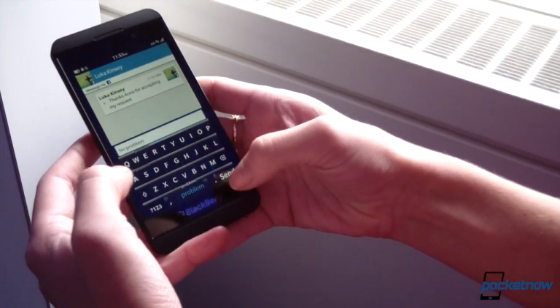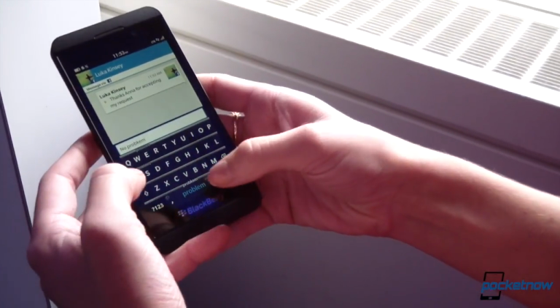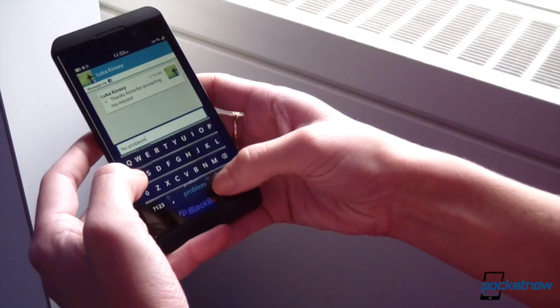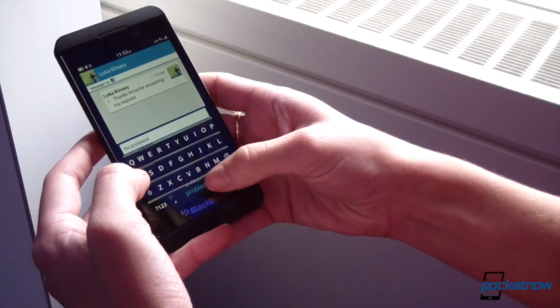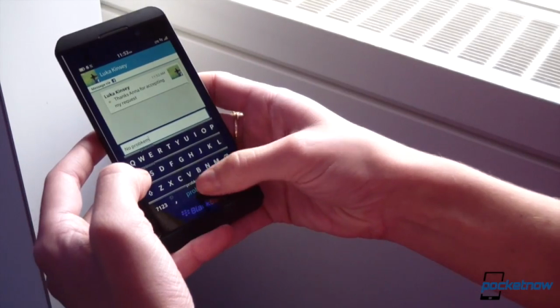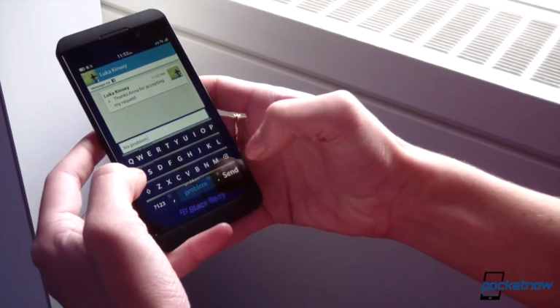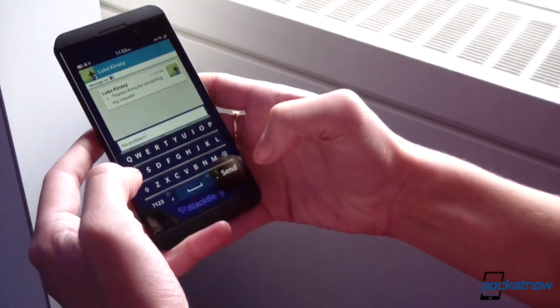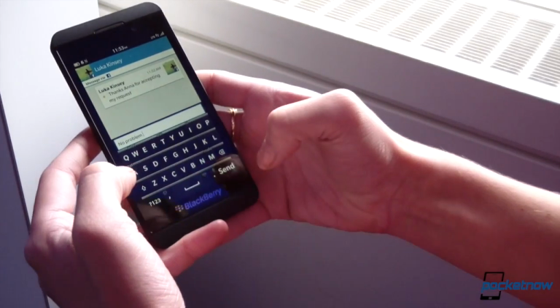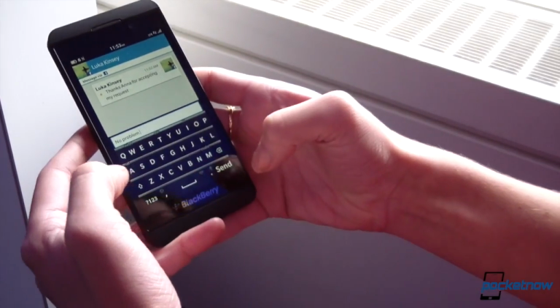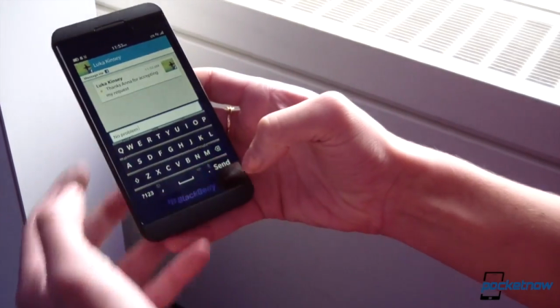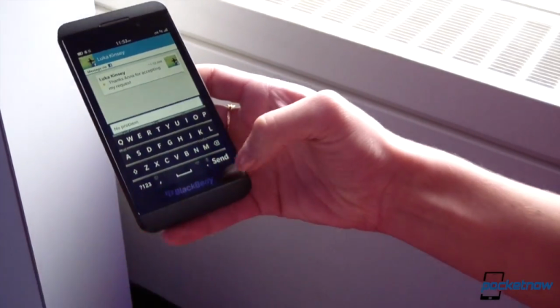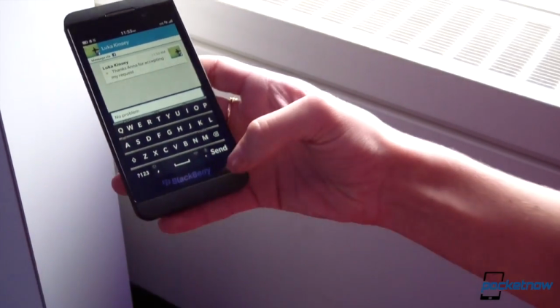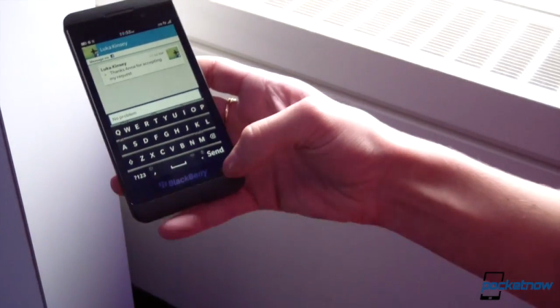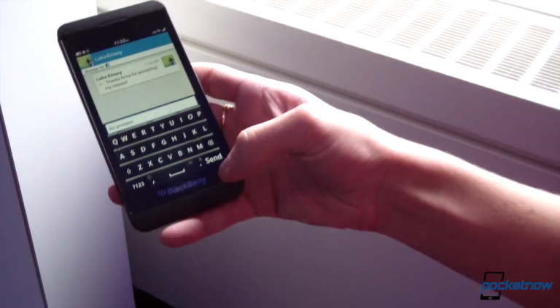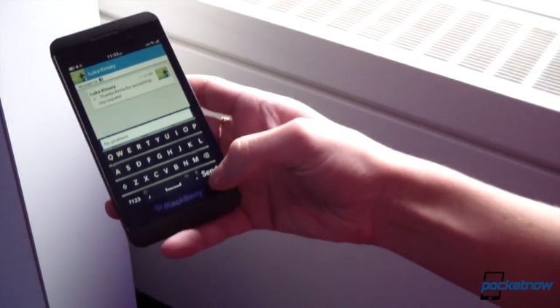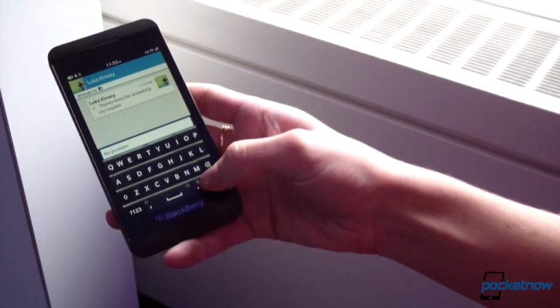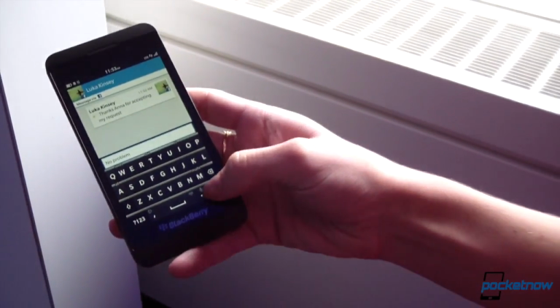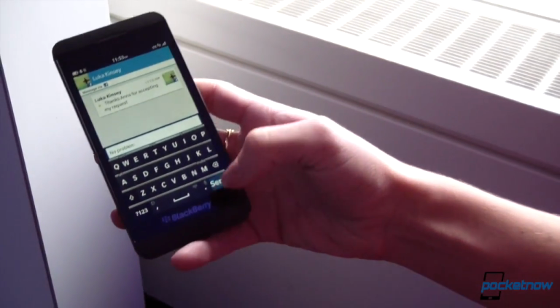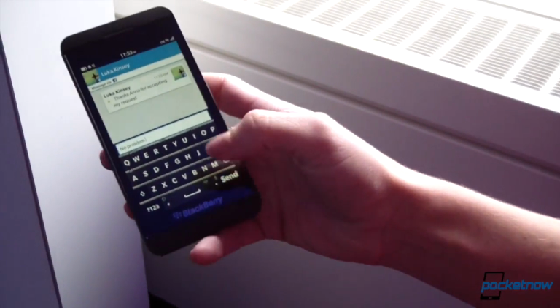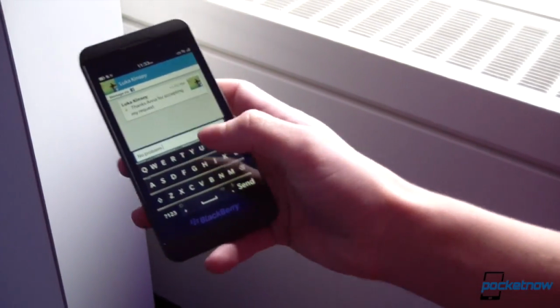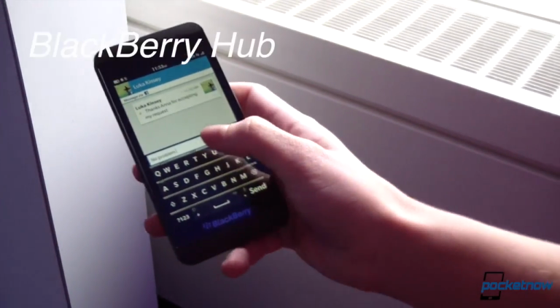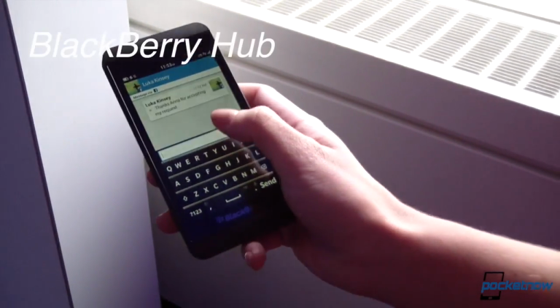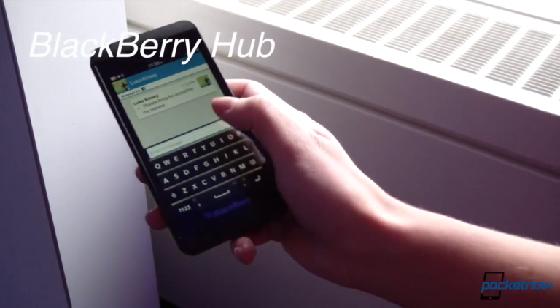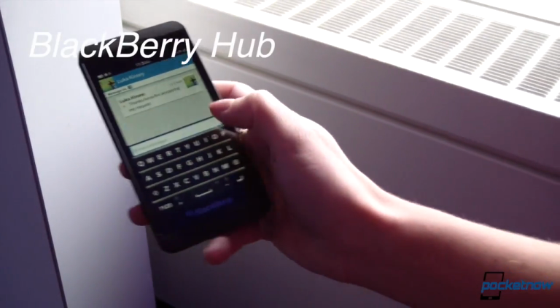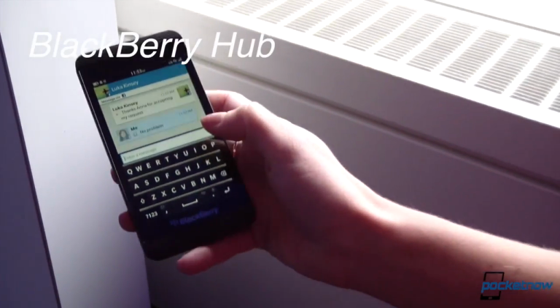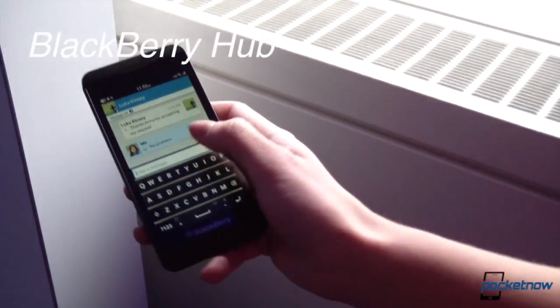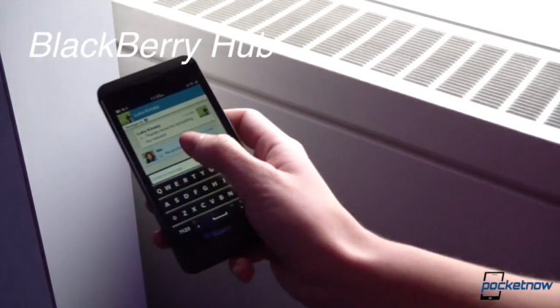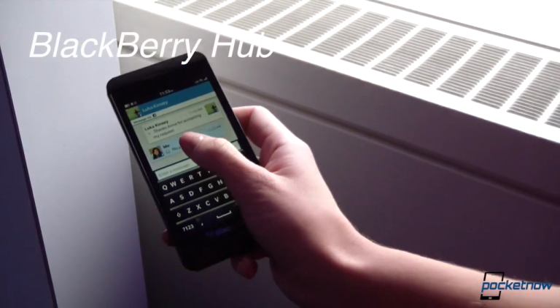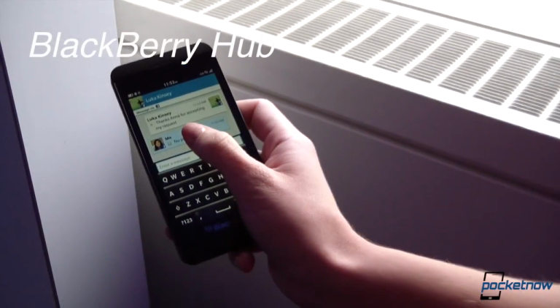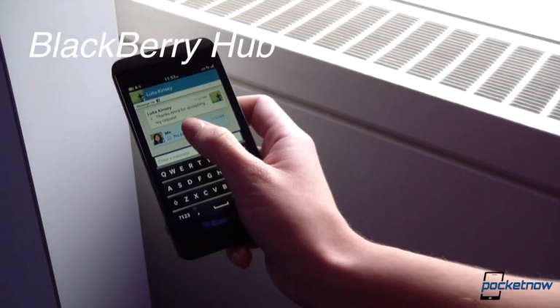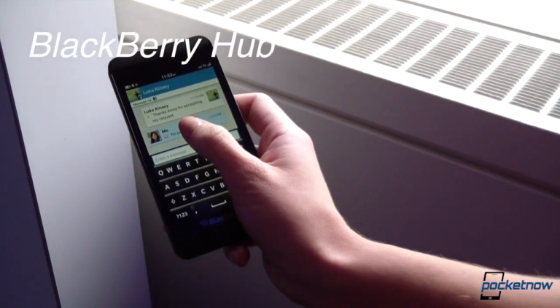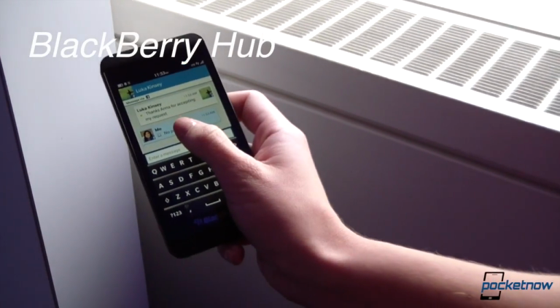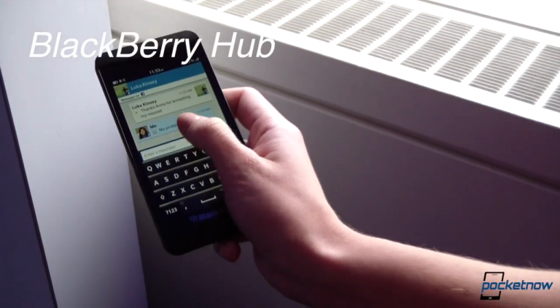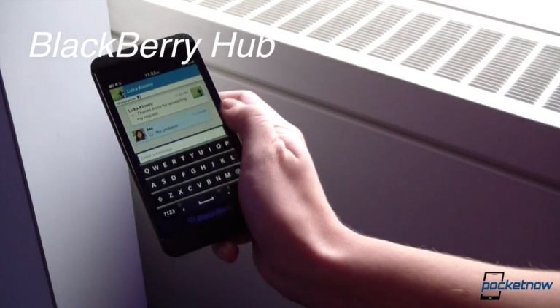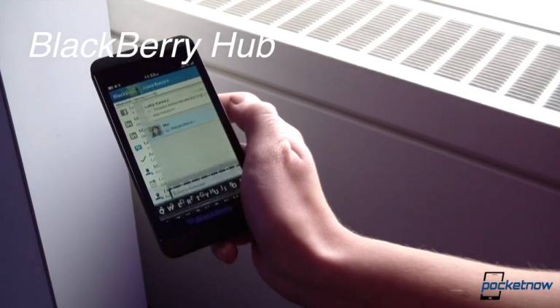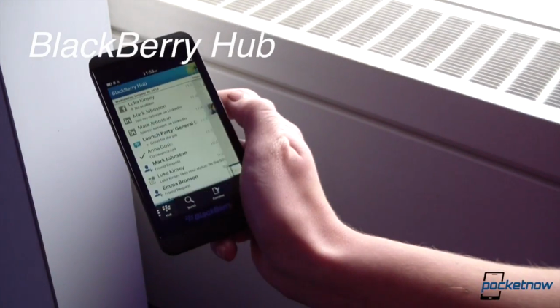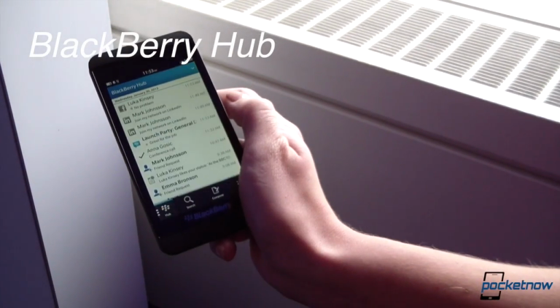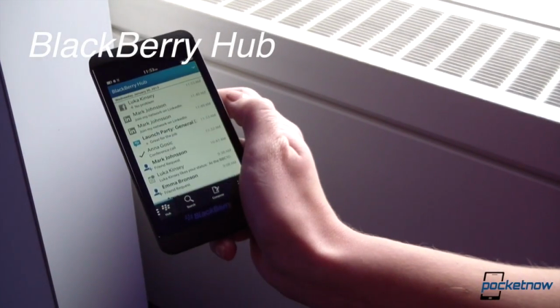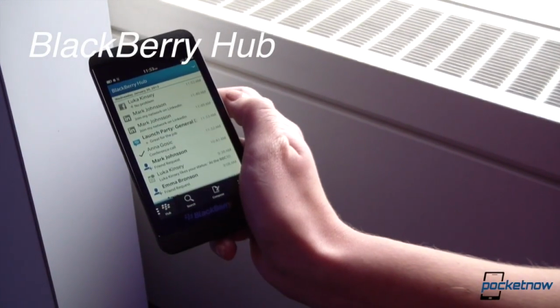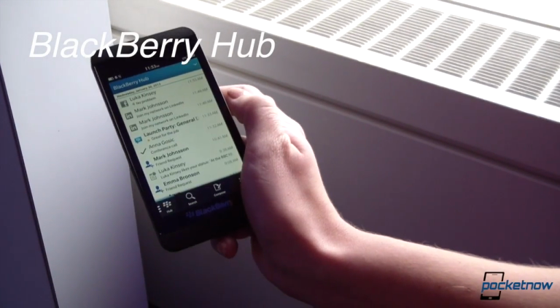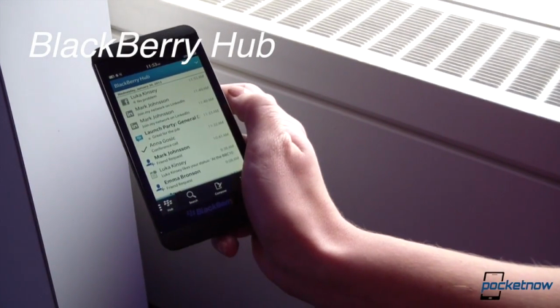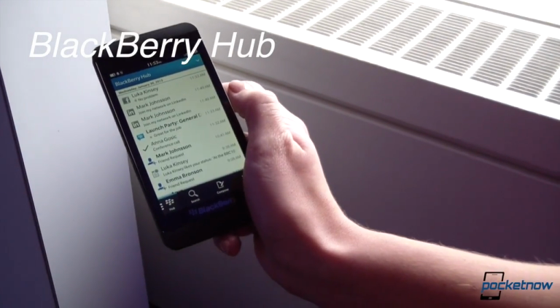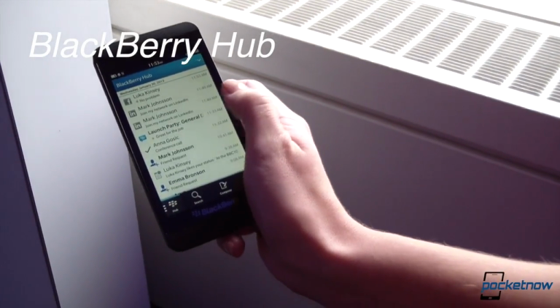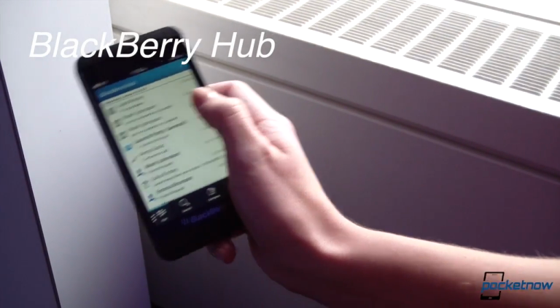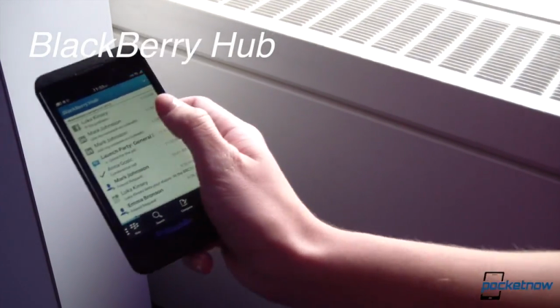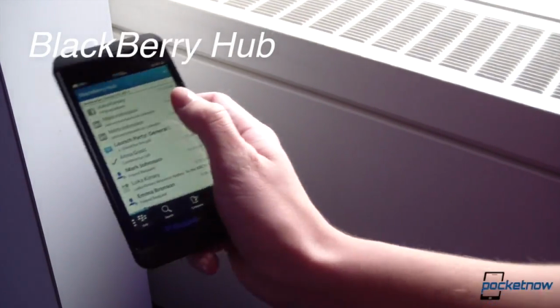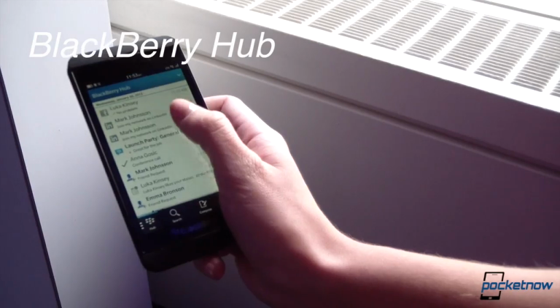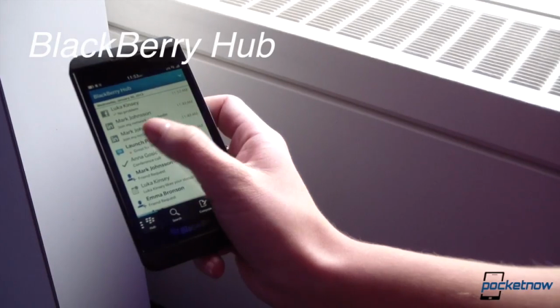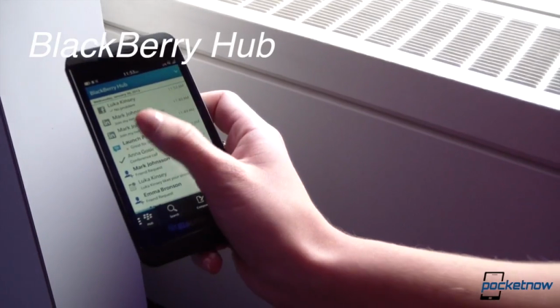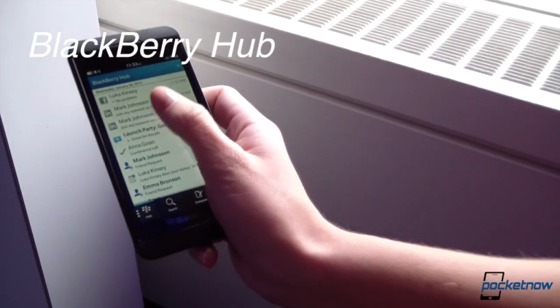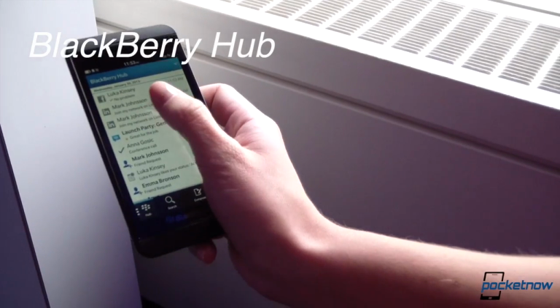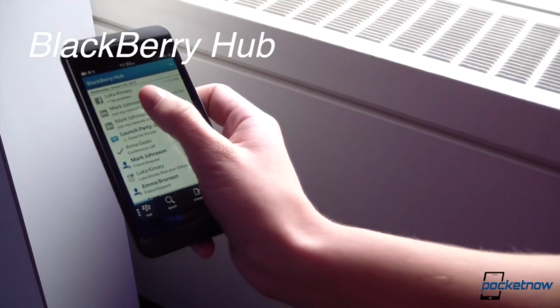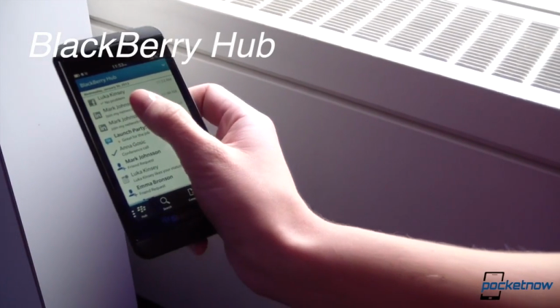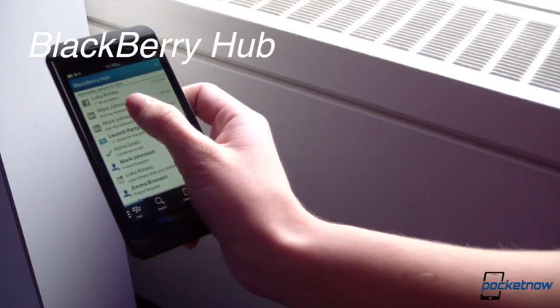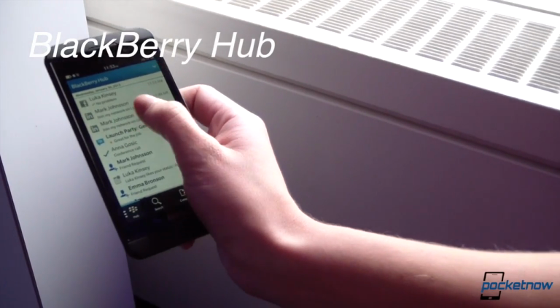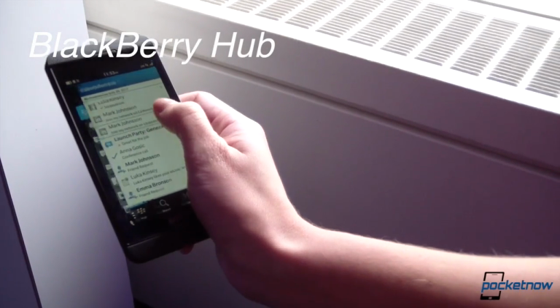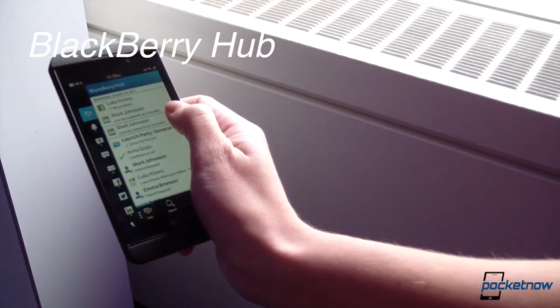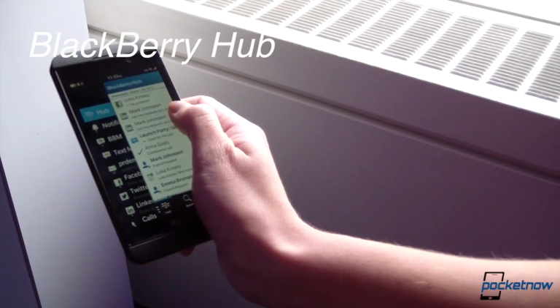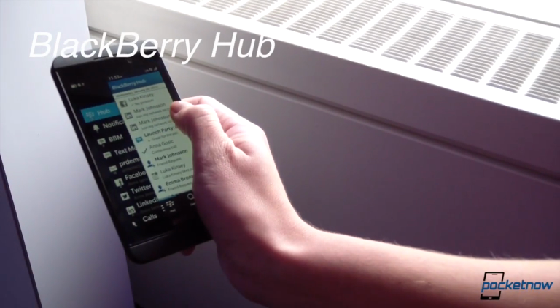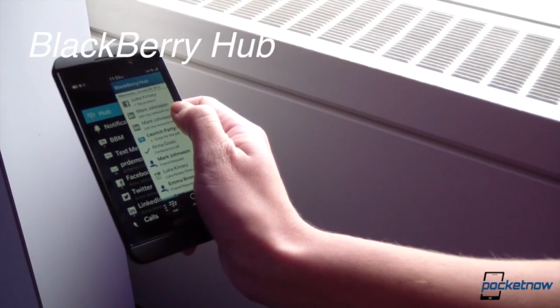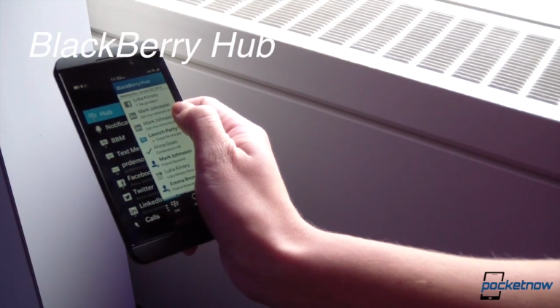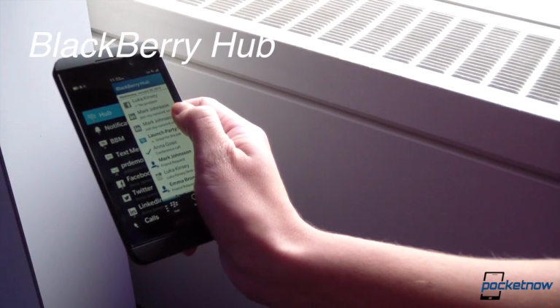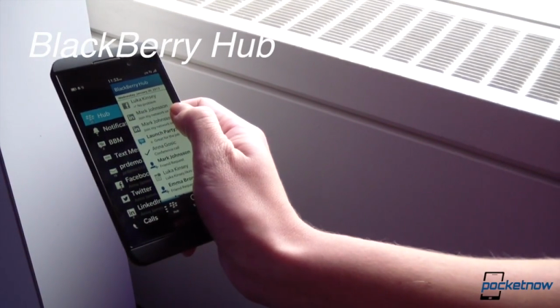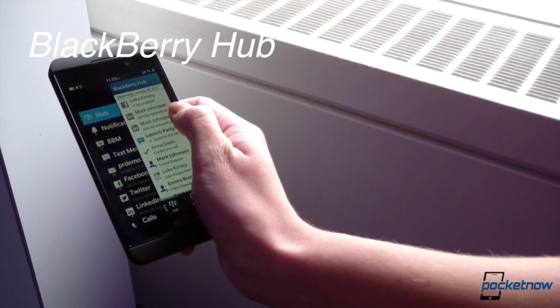That's Facebook Messenger there, right in my hub — integrated directly into the hub. I swipe out and I'm back to all my accounts.